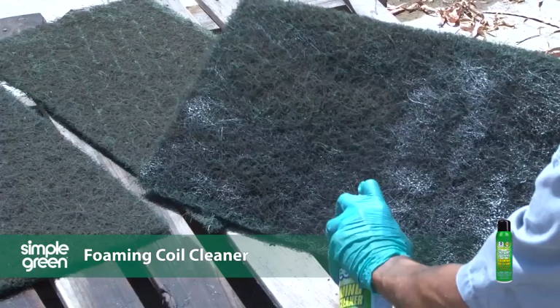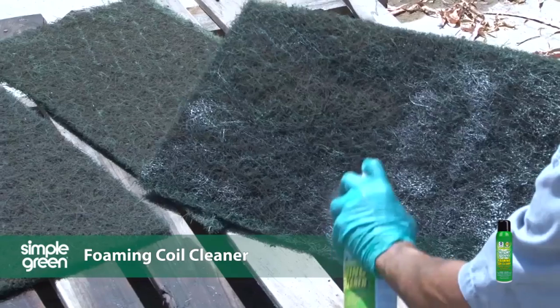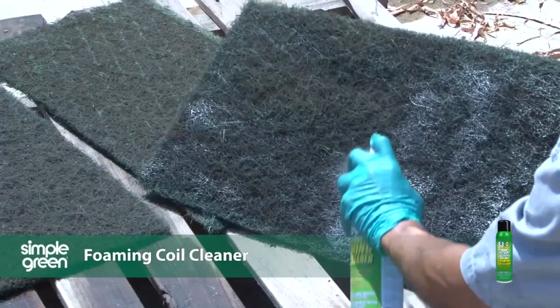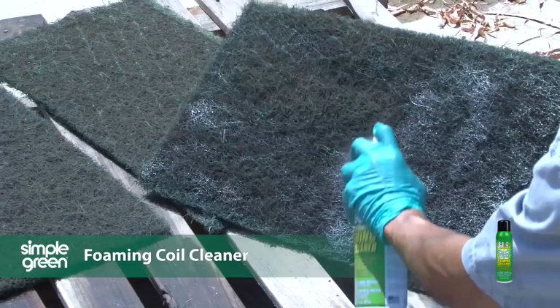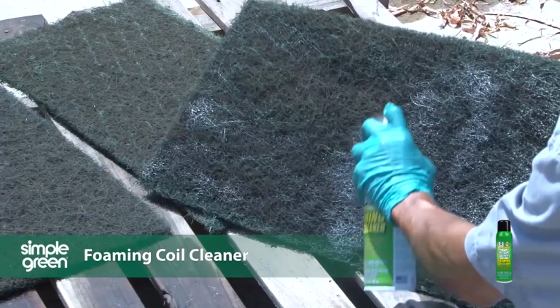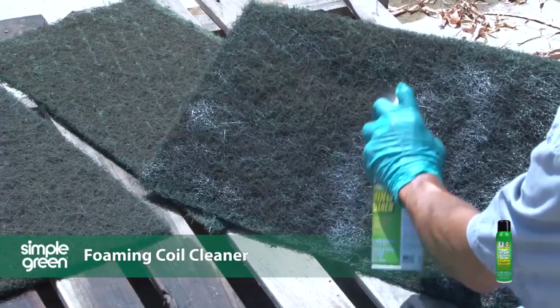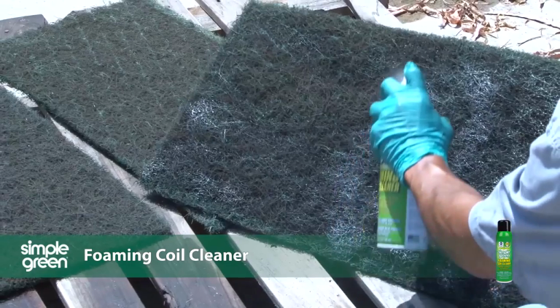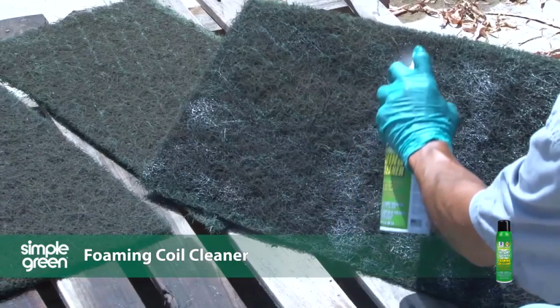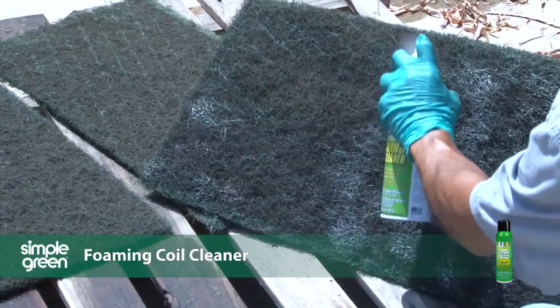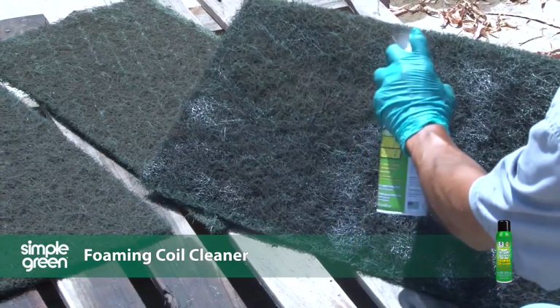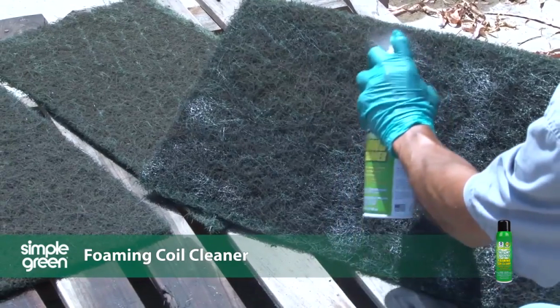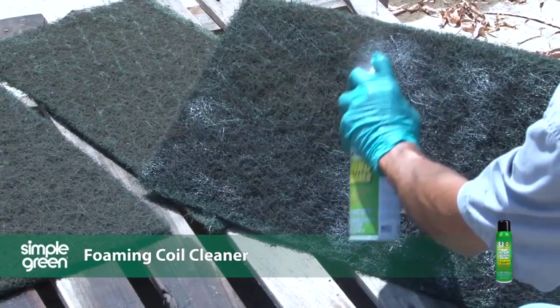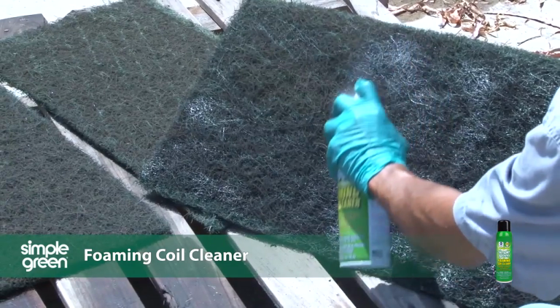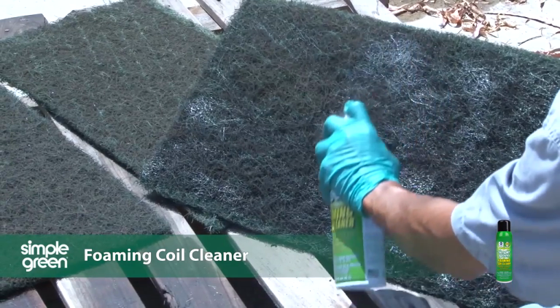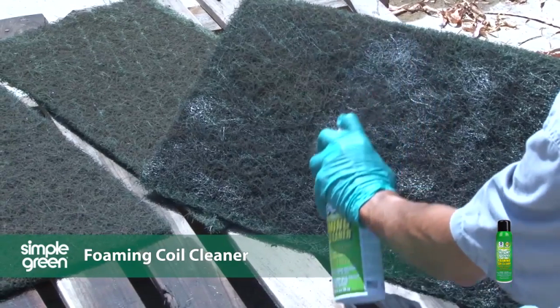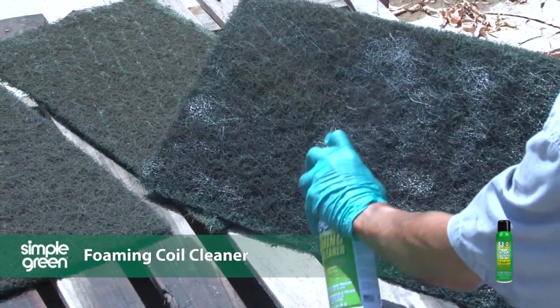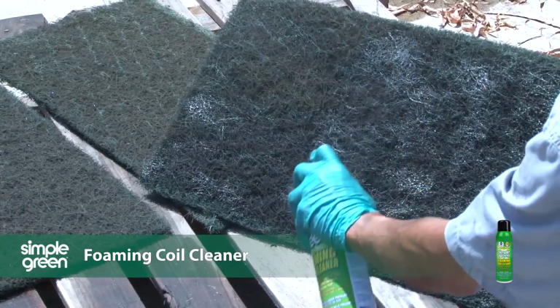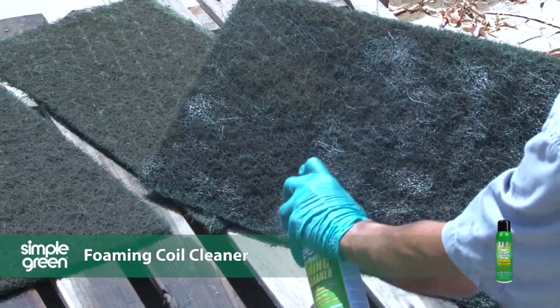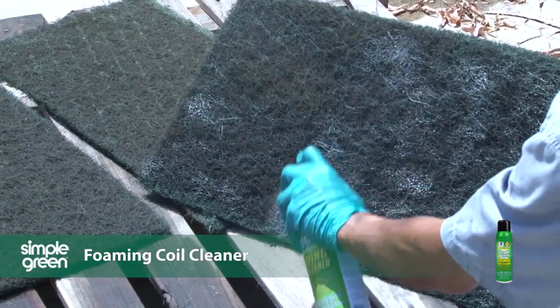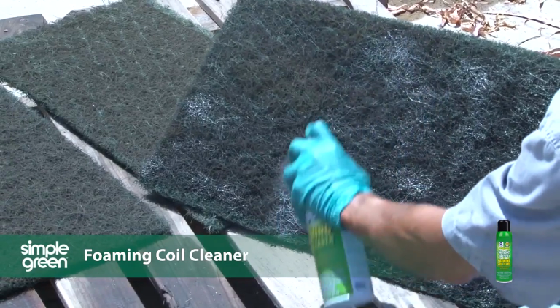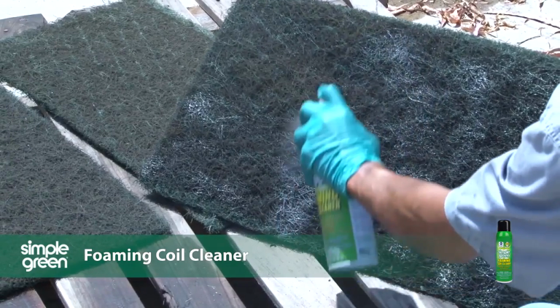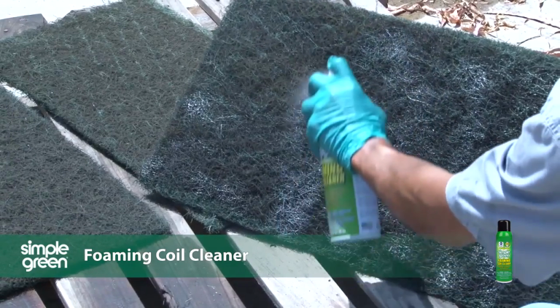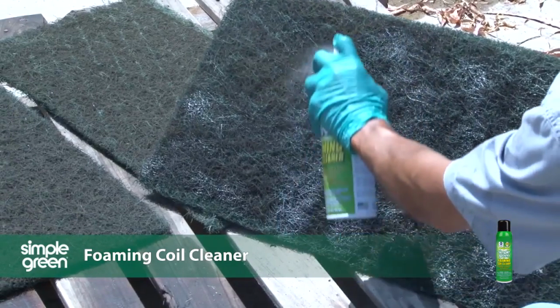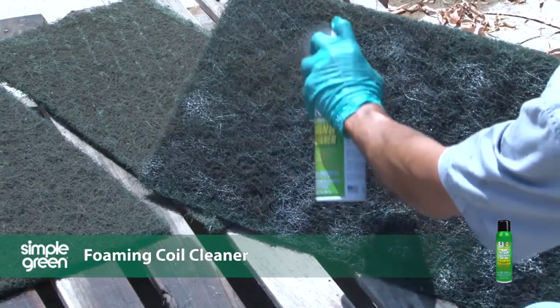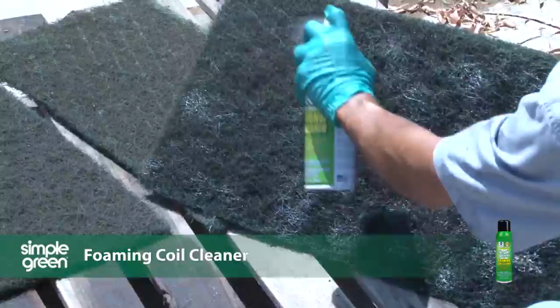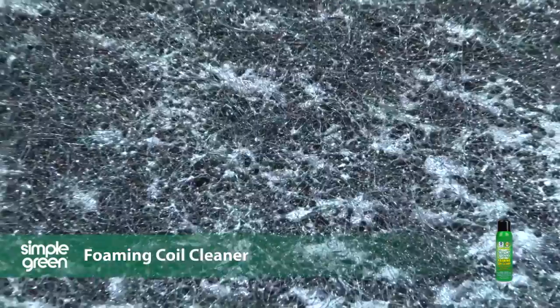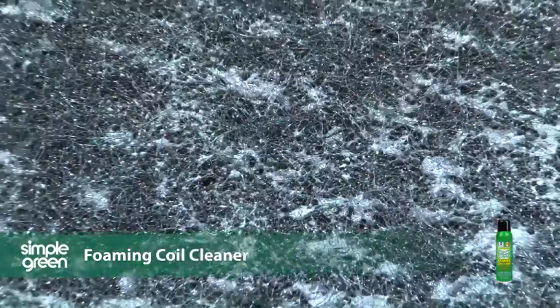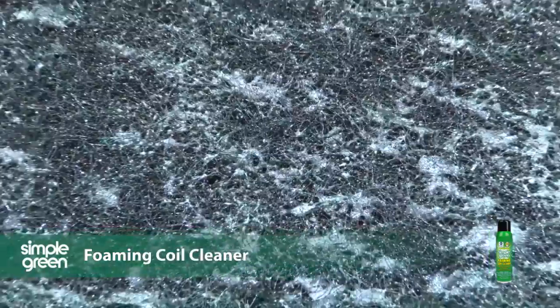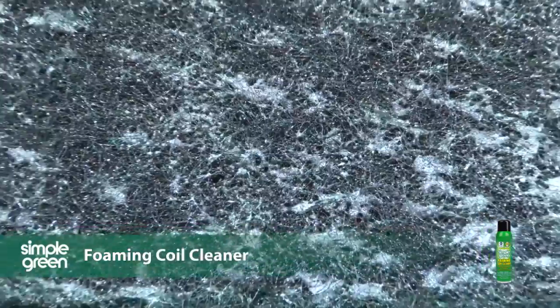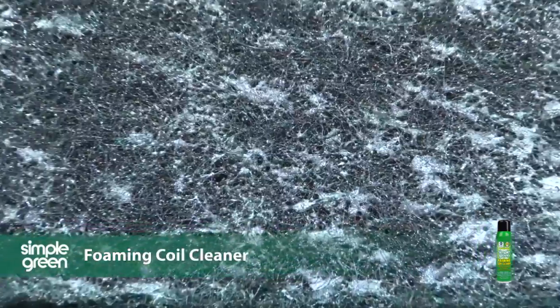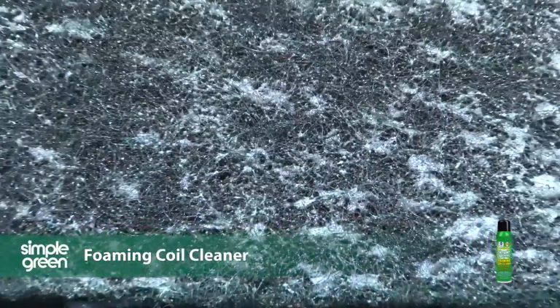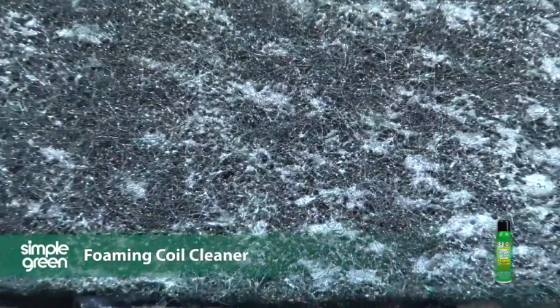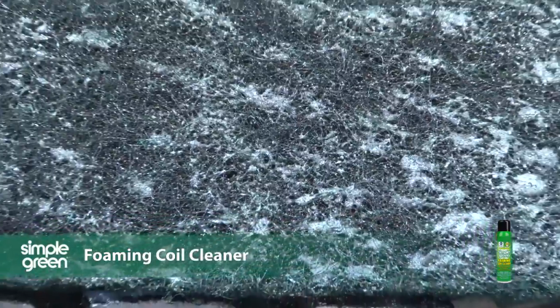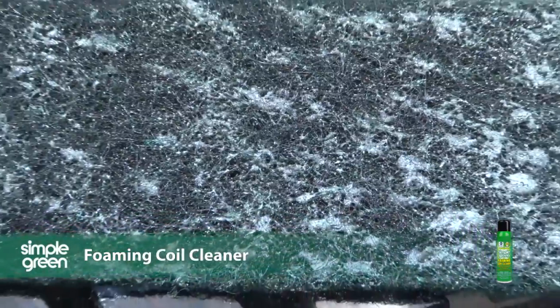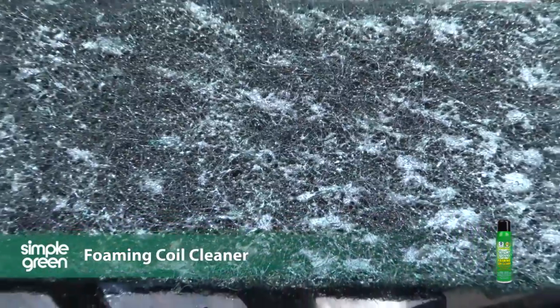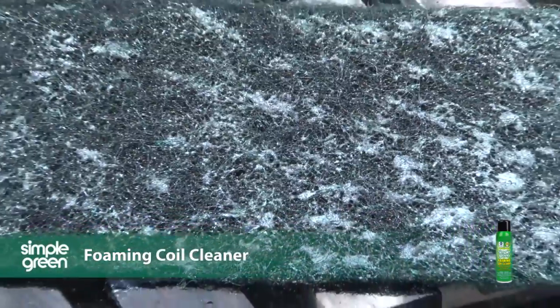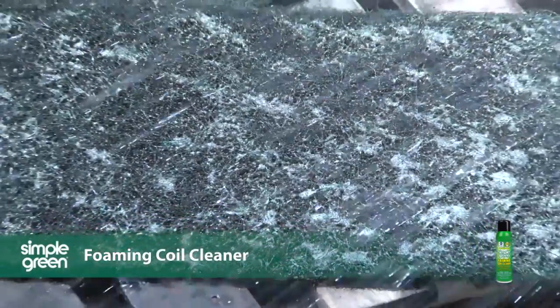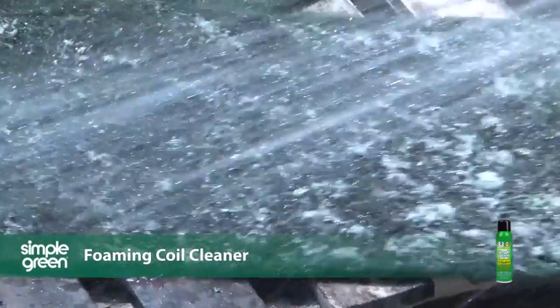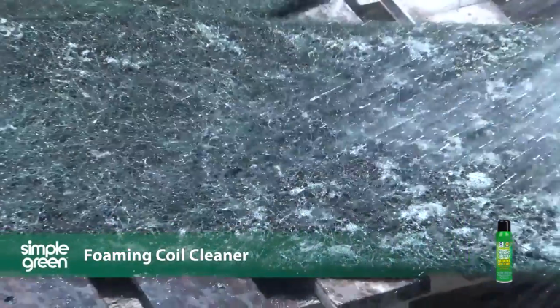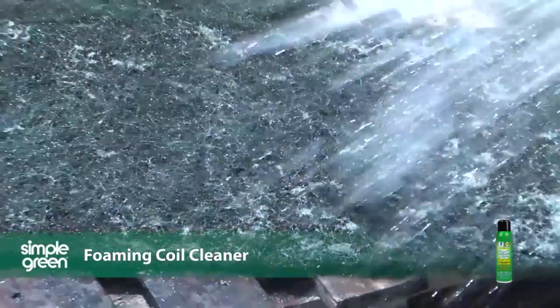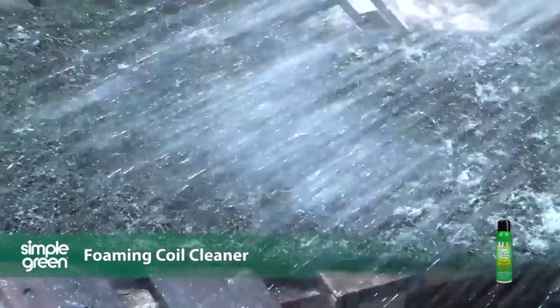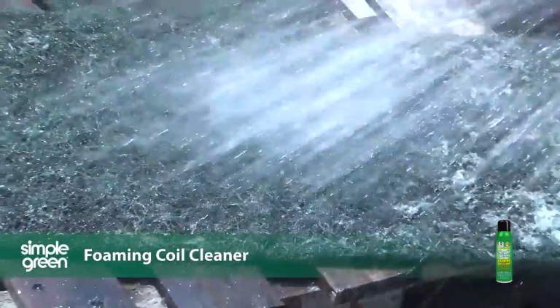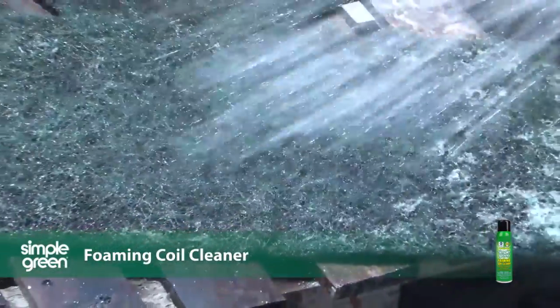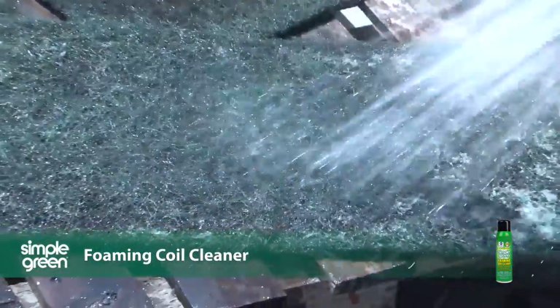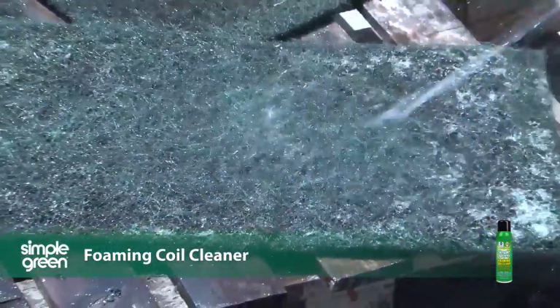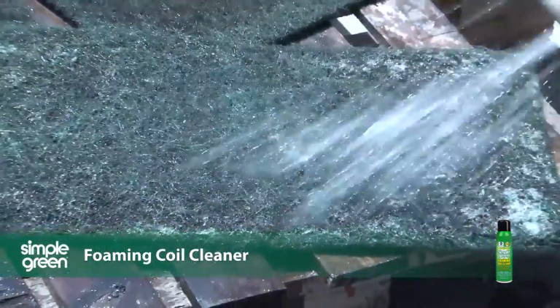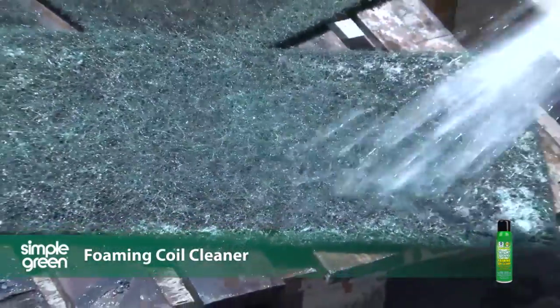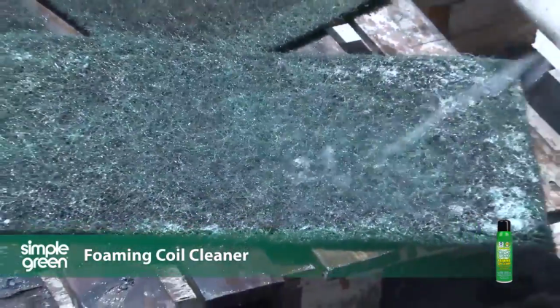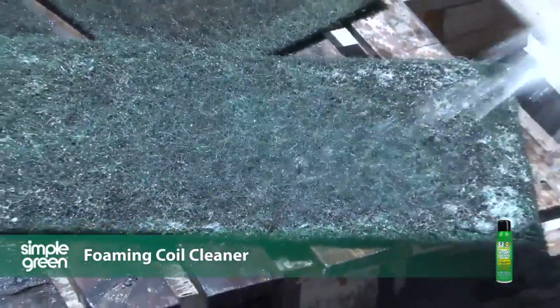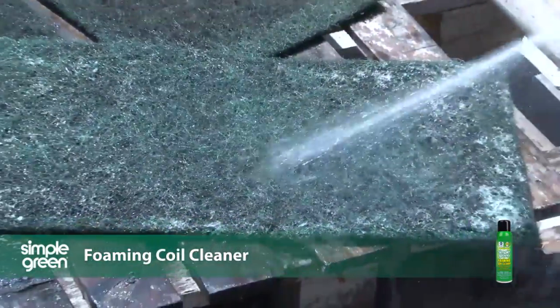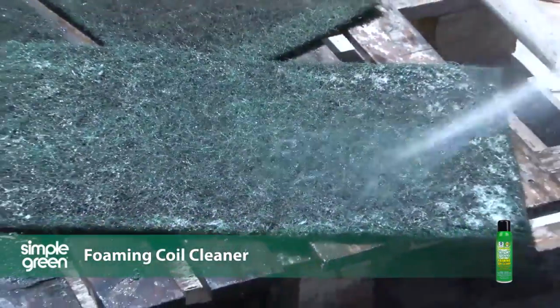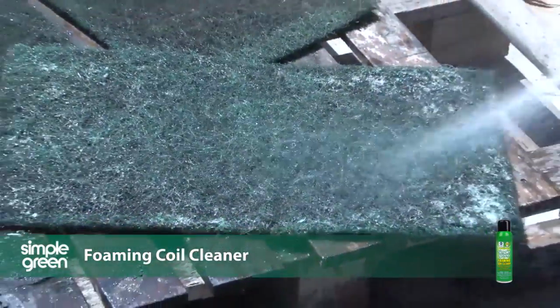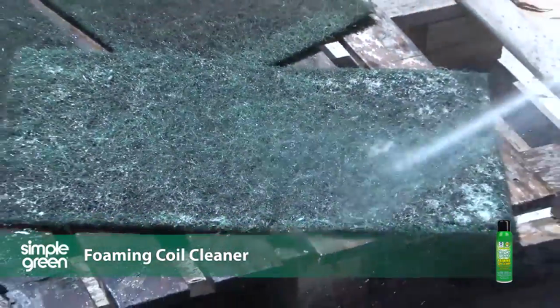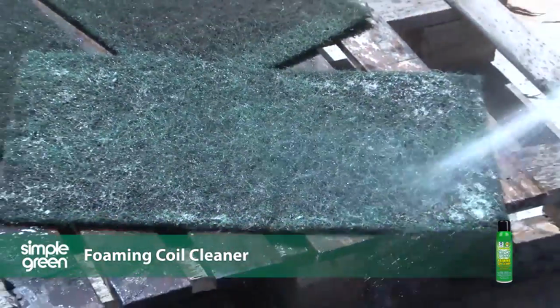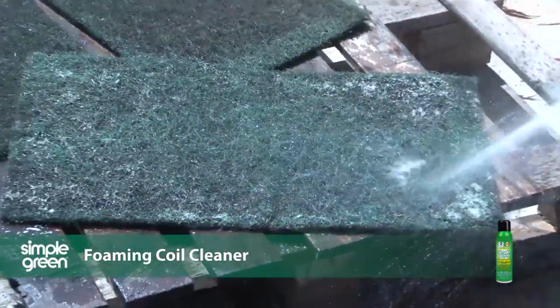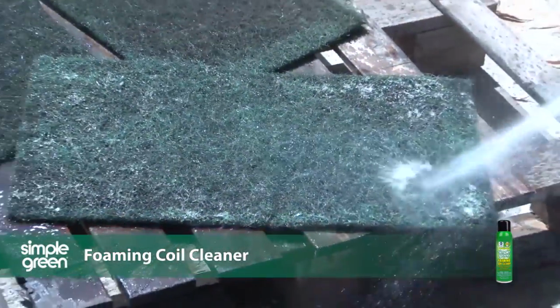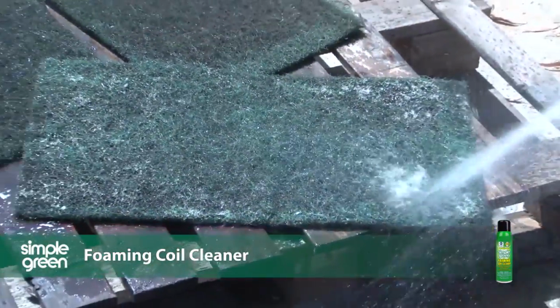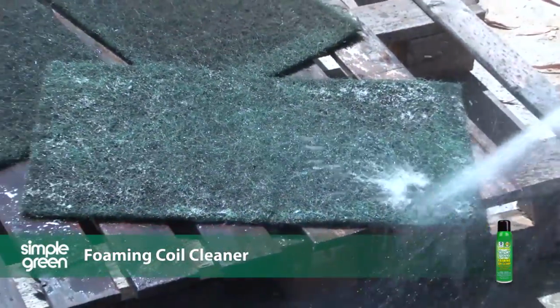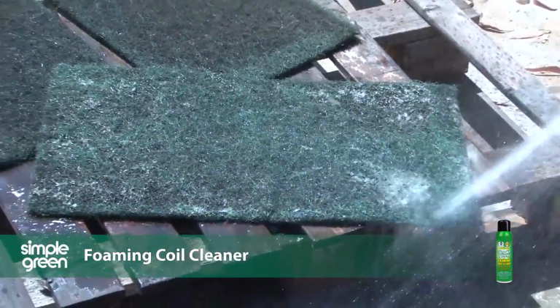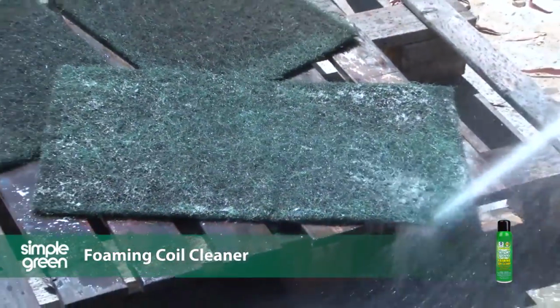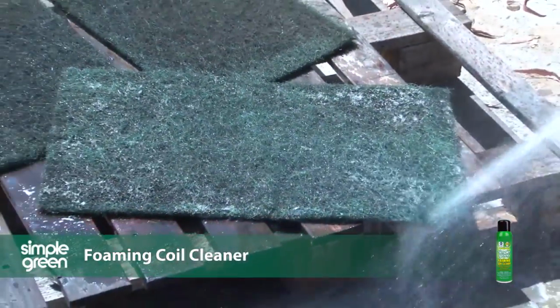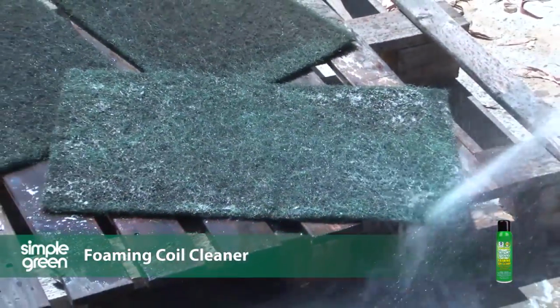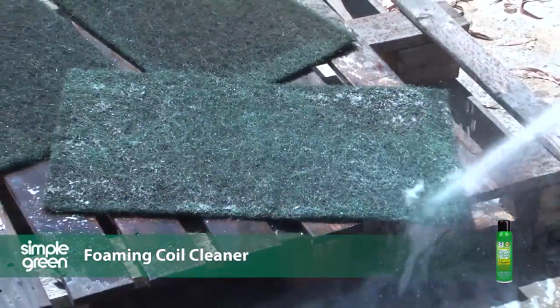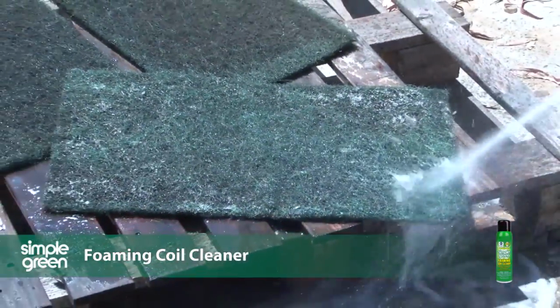The formula is also ideal for maintaining vents, registers, and filters, and is NSF registered for use in and around food processing areas.